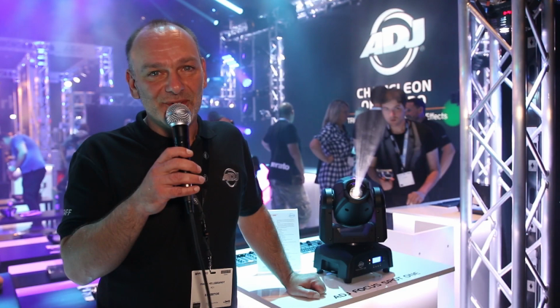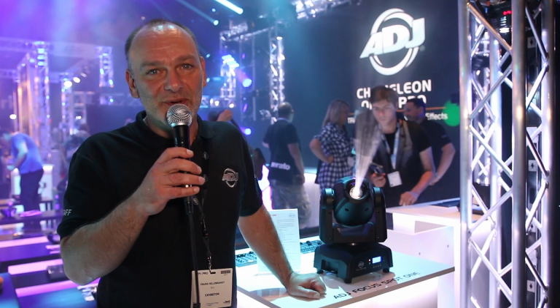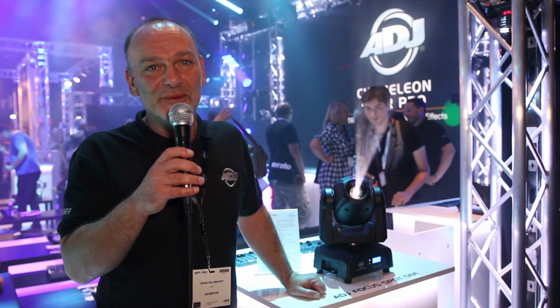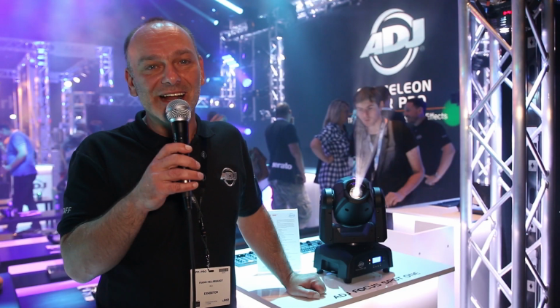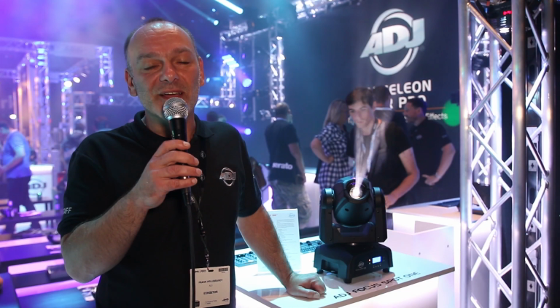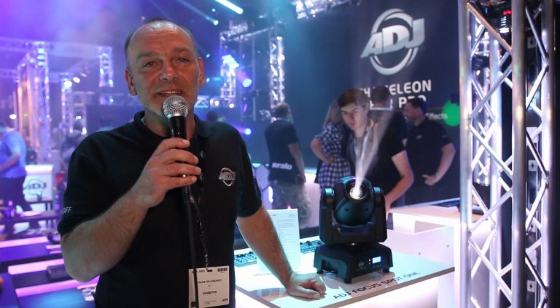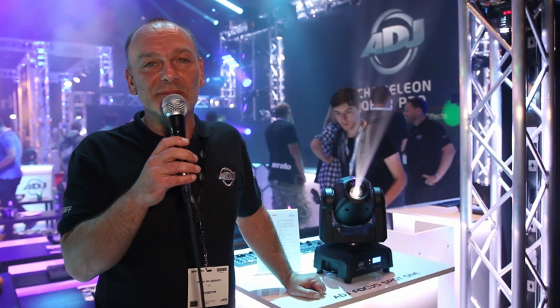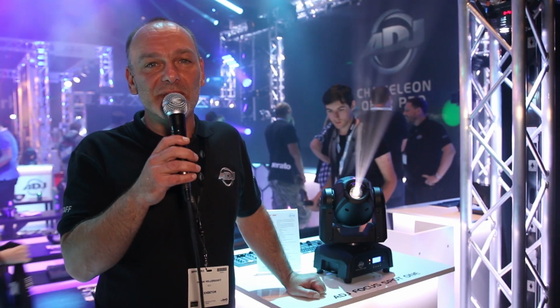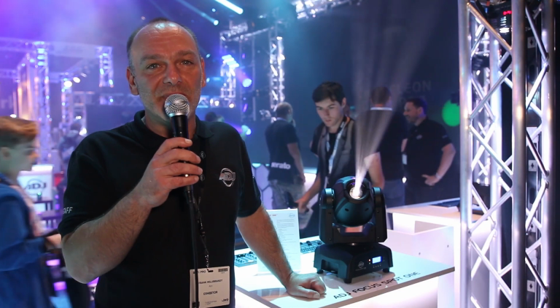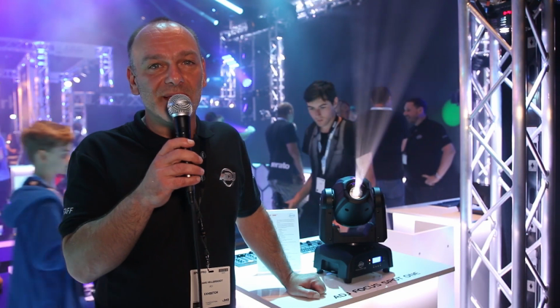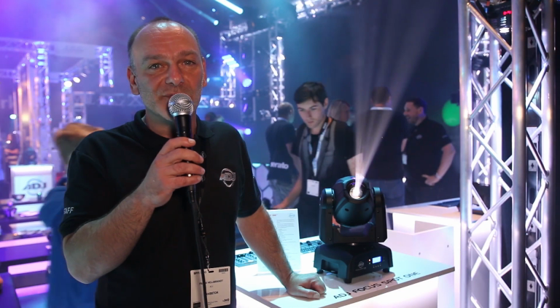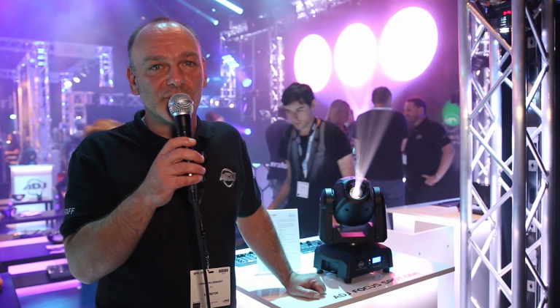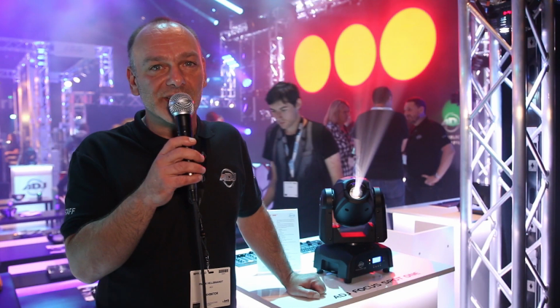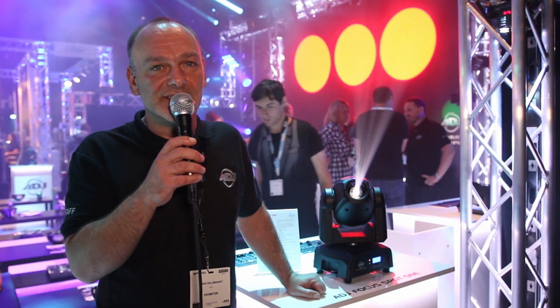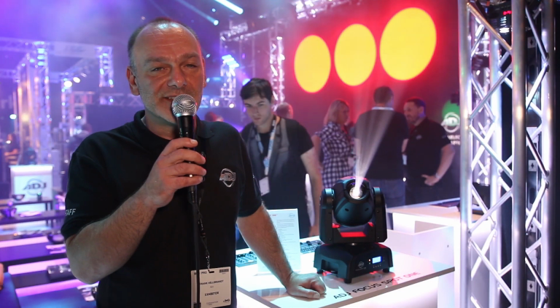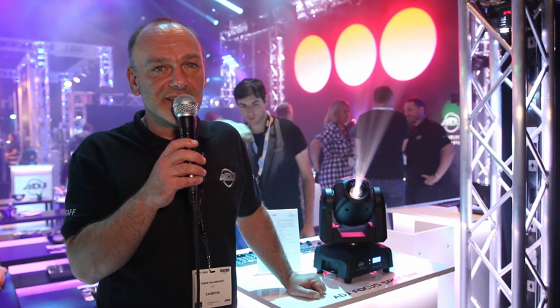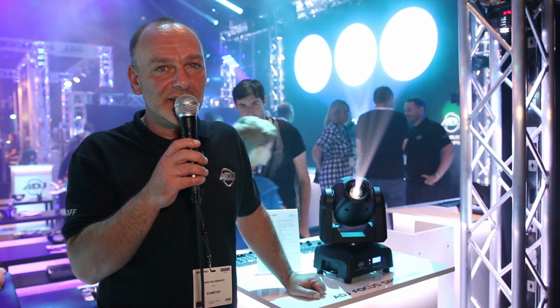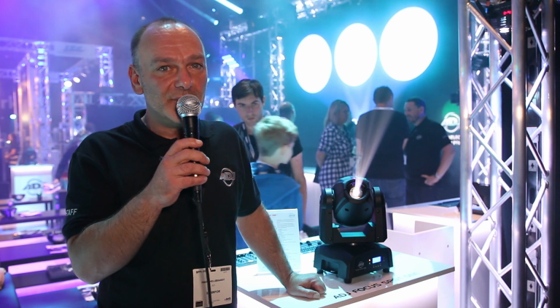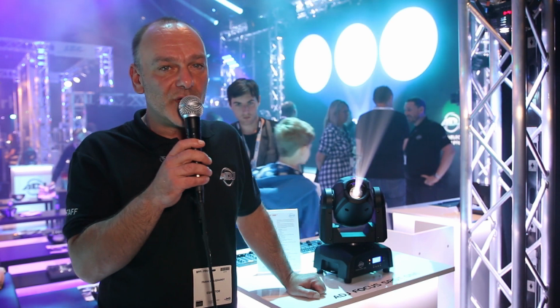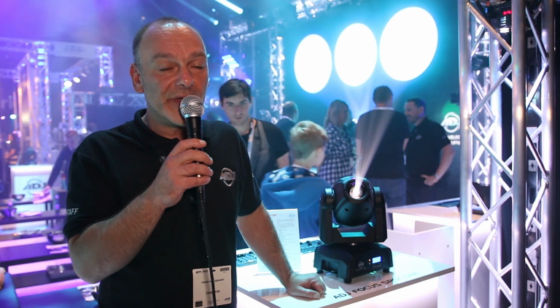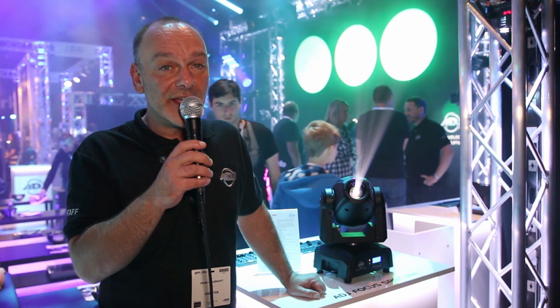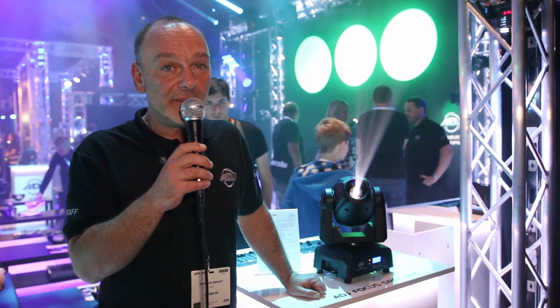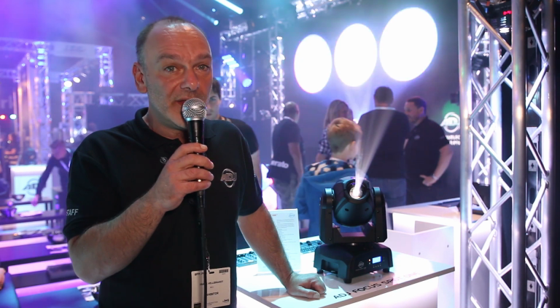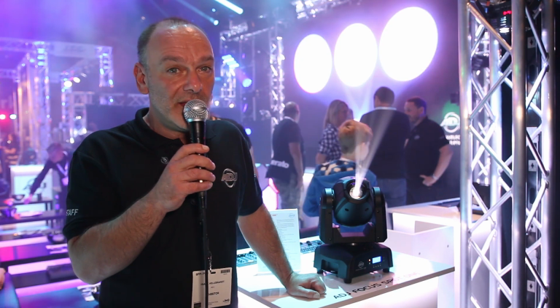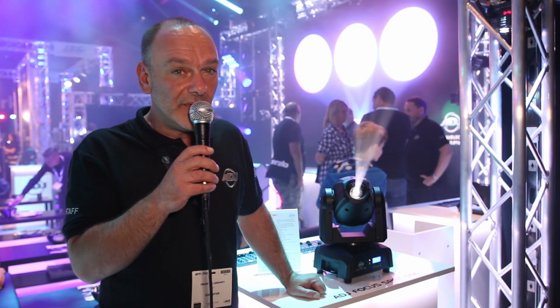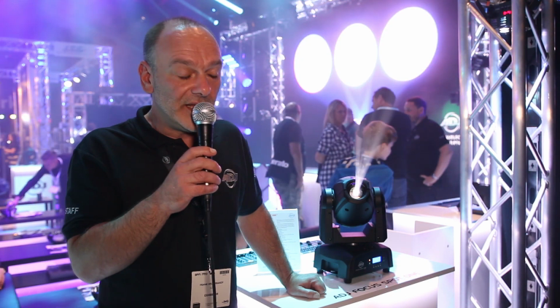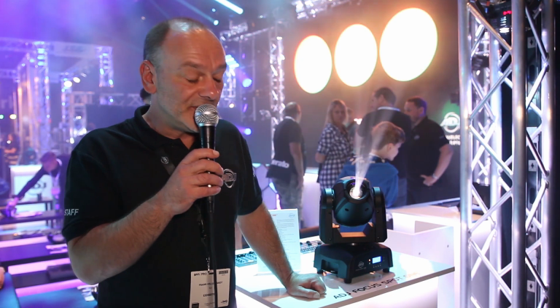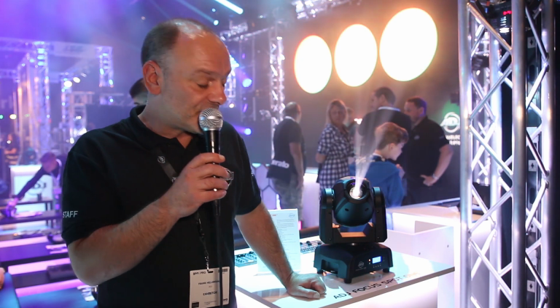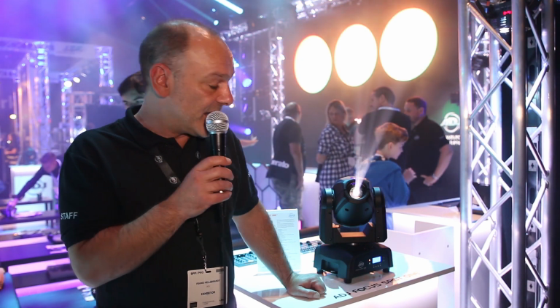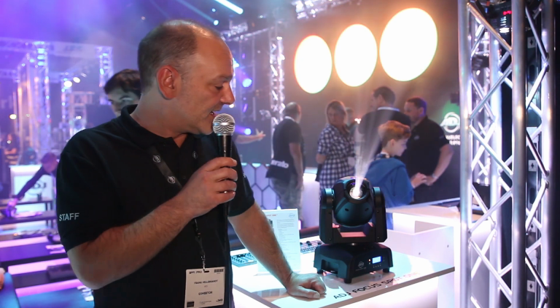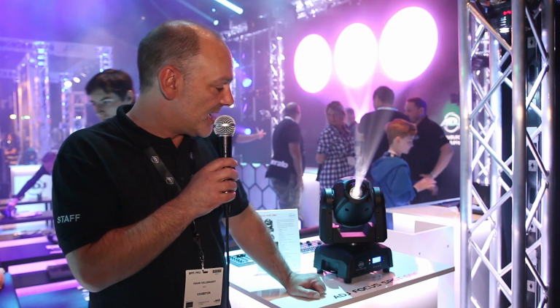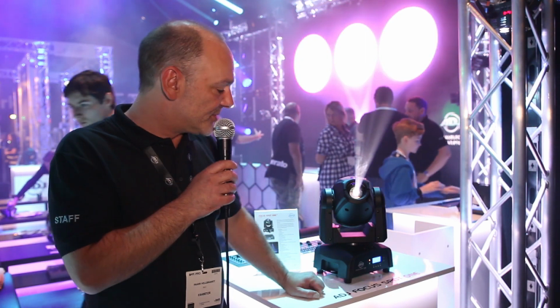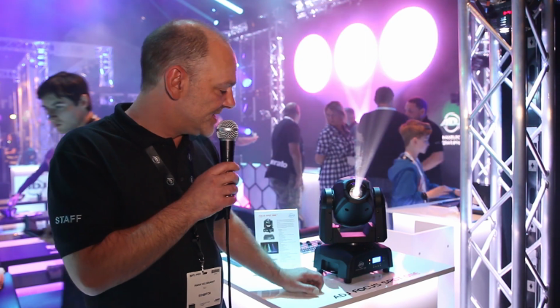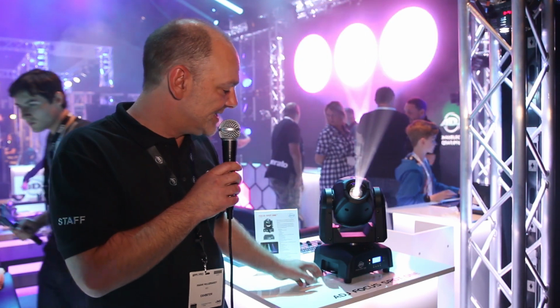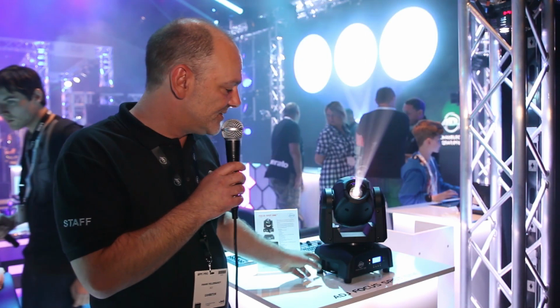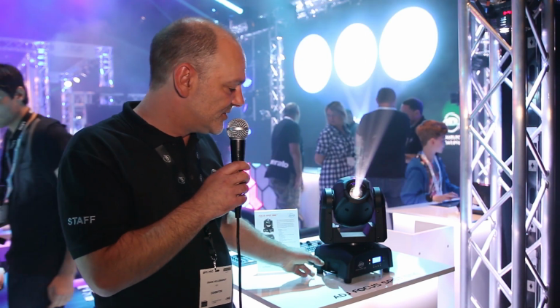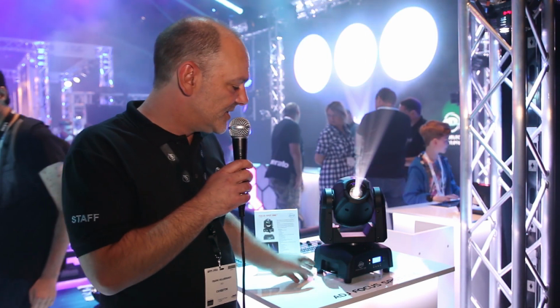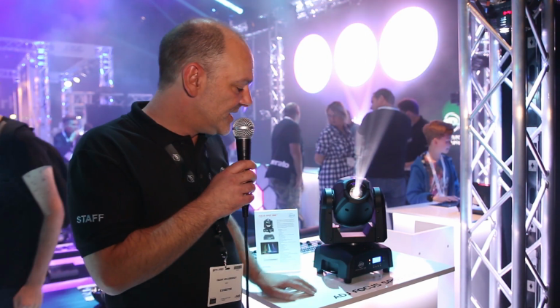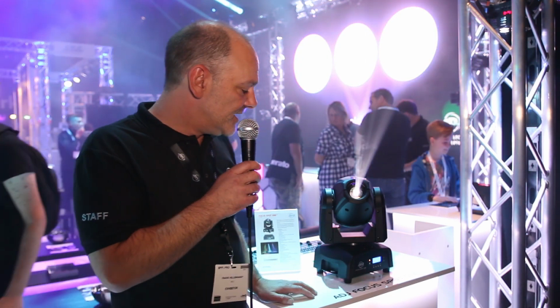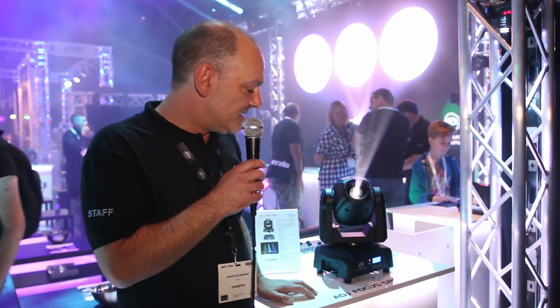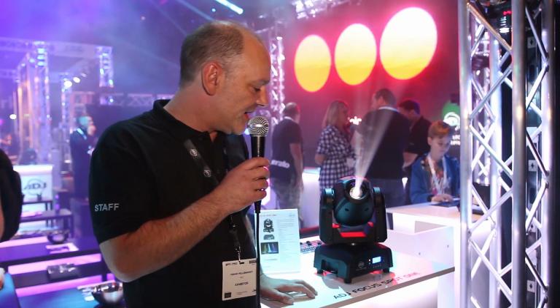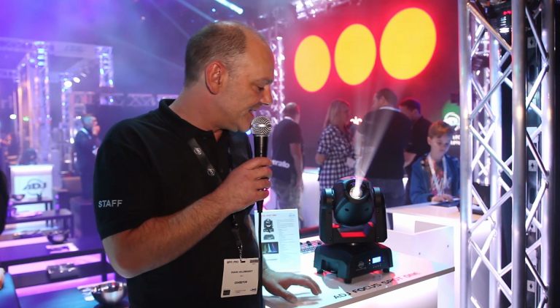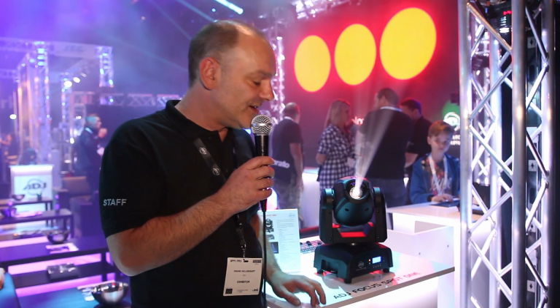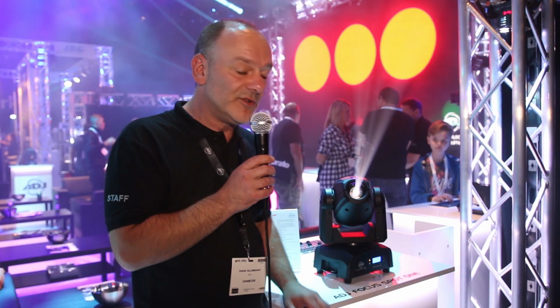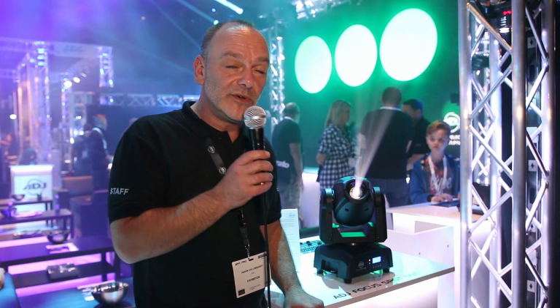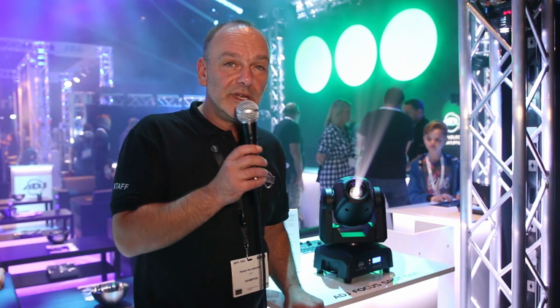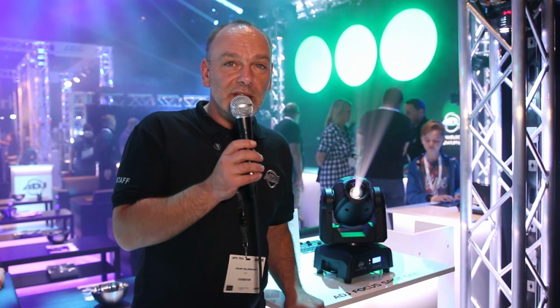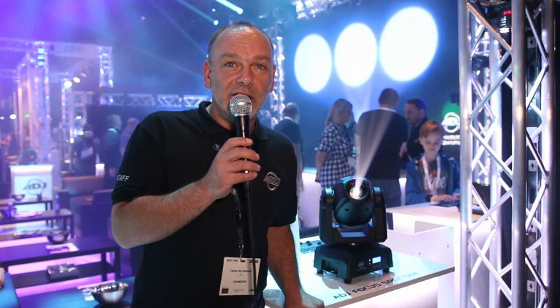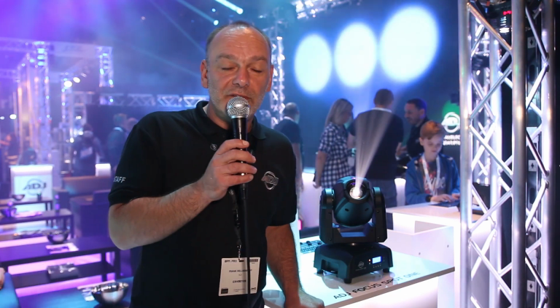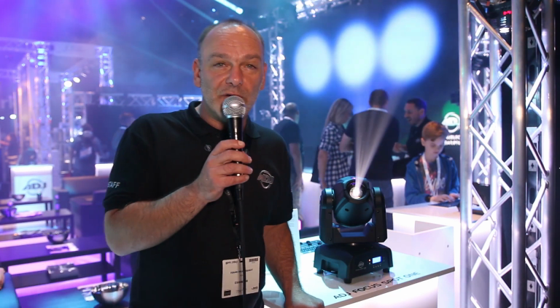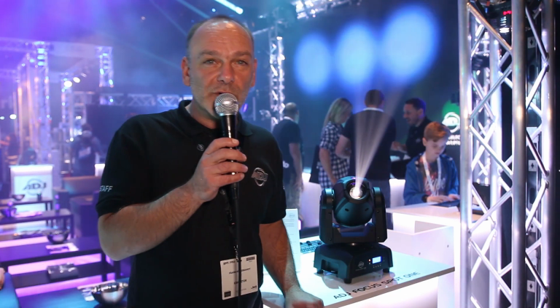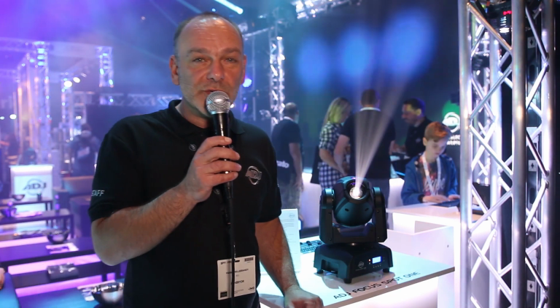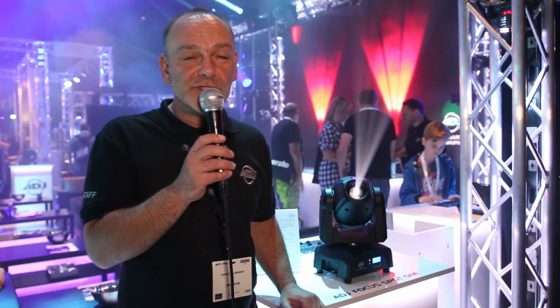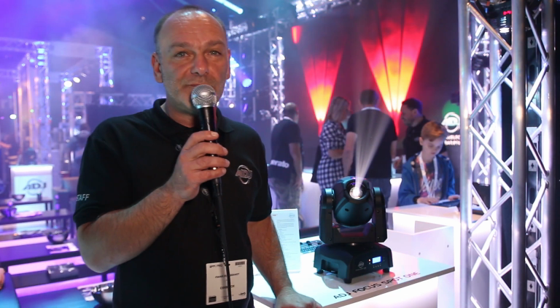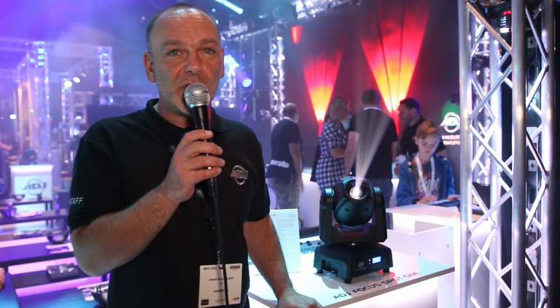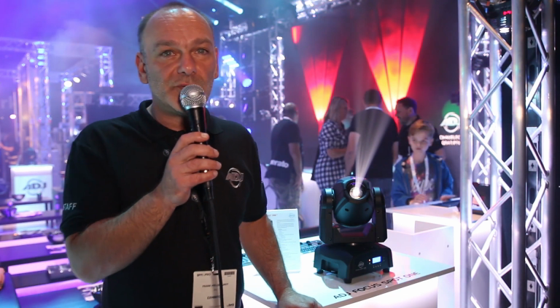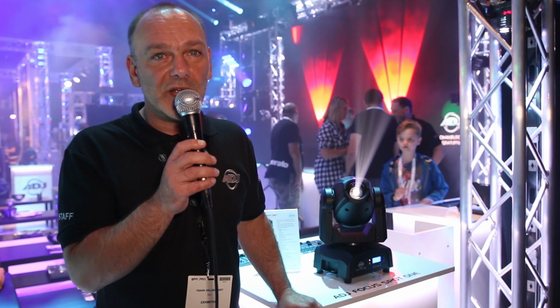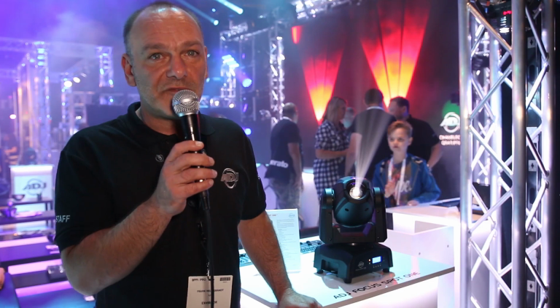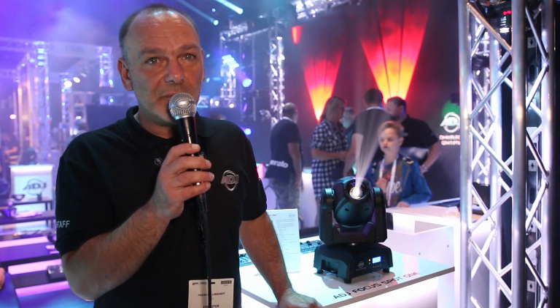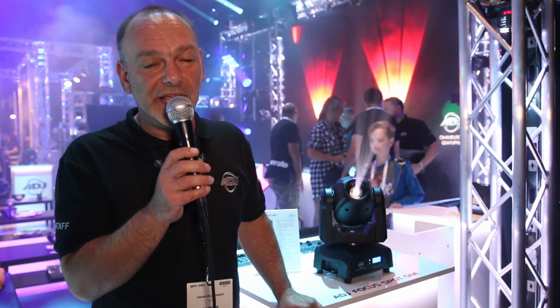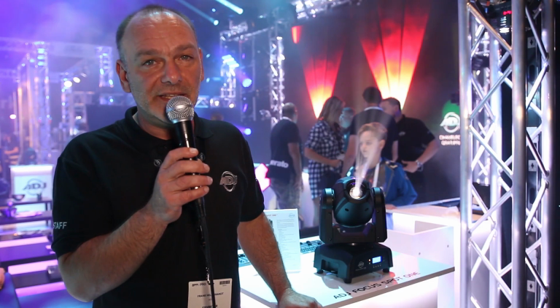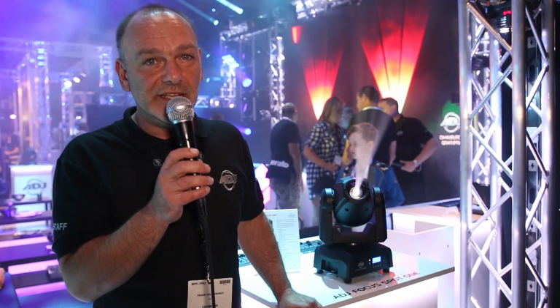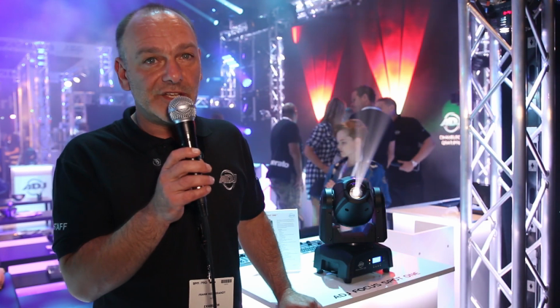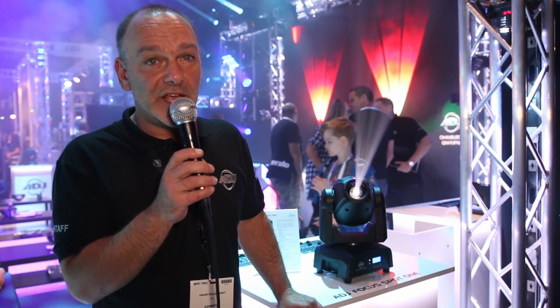Welcome at the BPM 2016 in Birmingham. My name is Frank and I present you the brand-new Focus Spot 1 from ADJ.